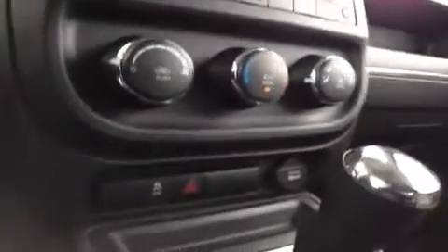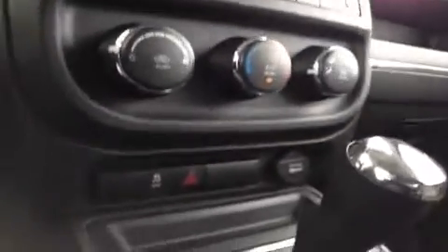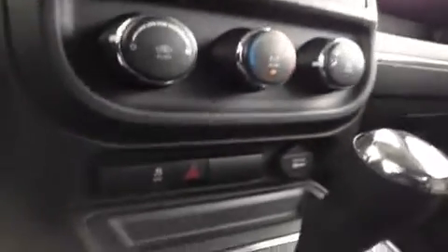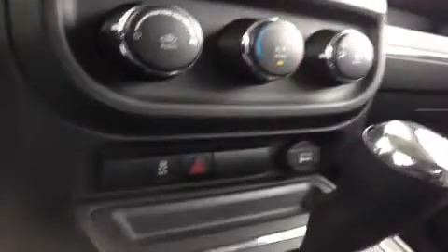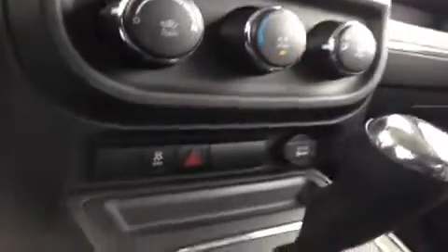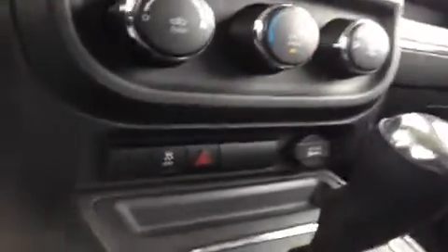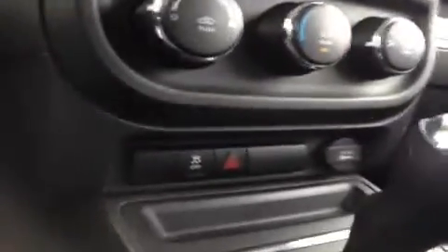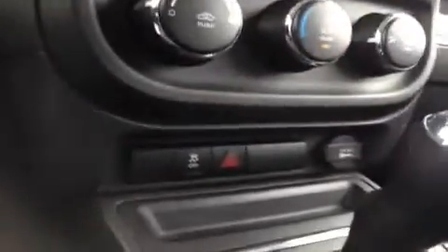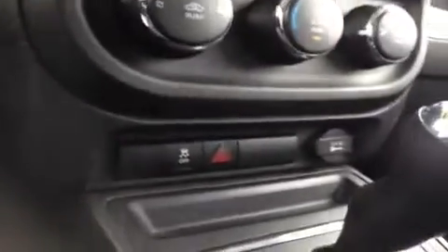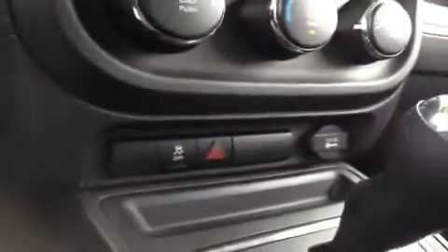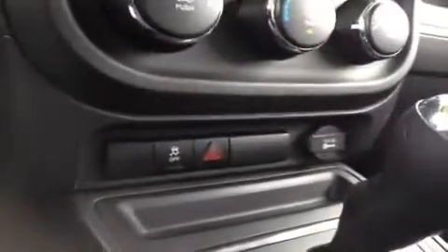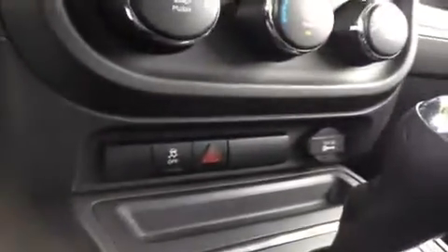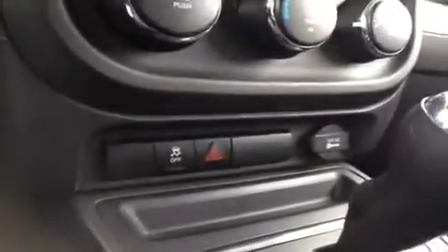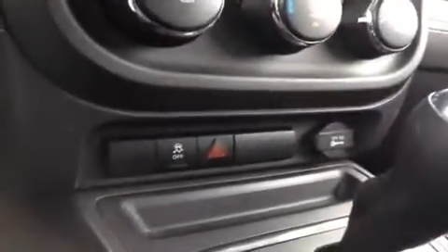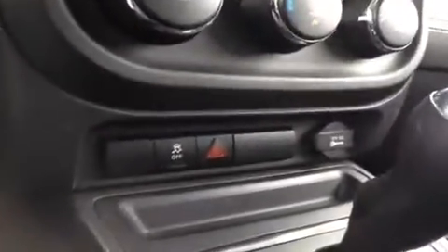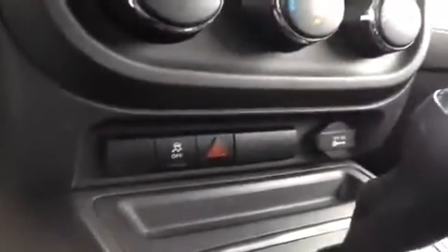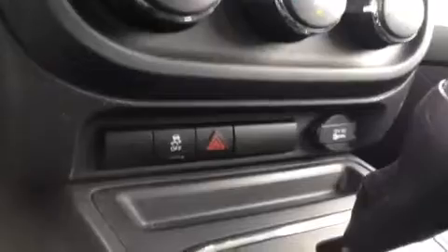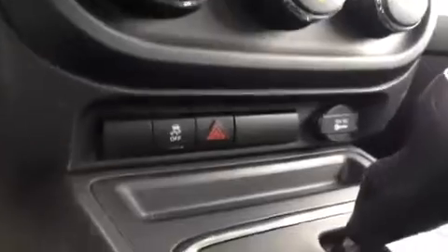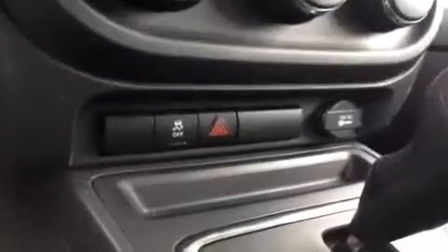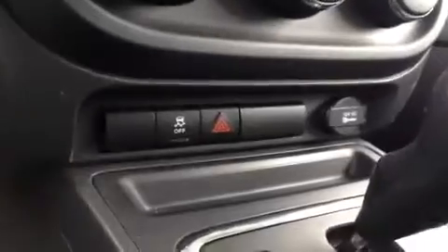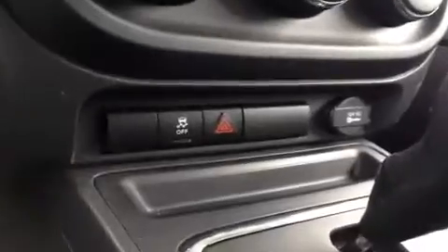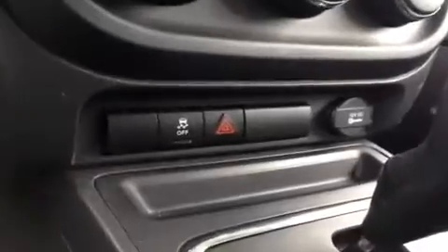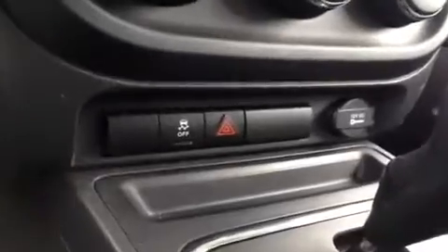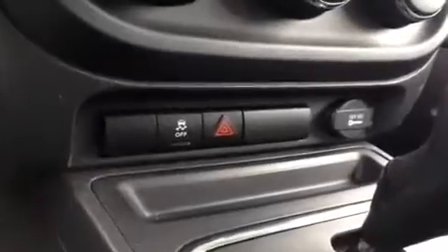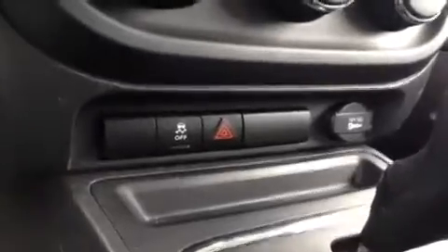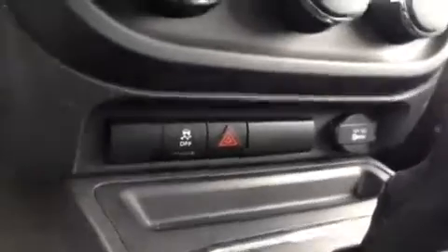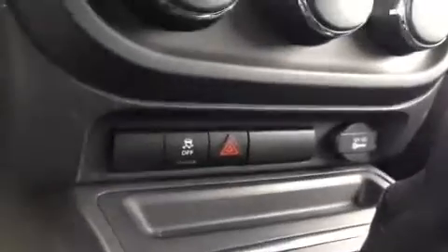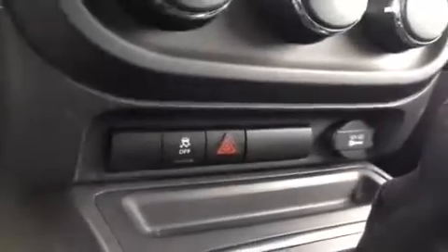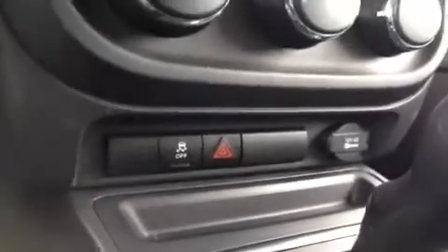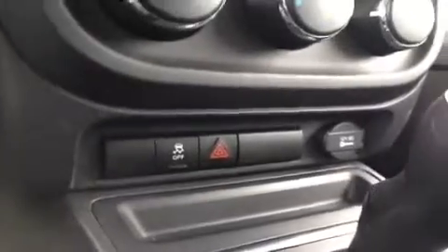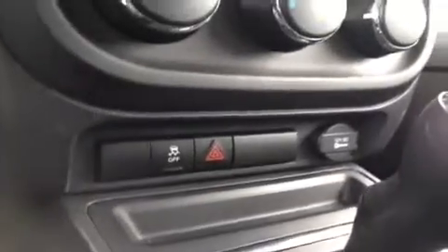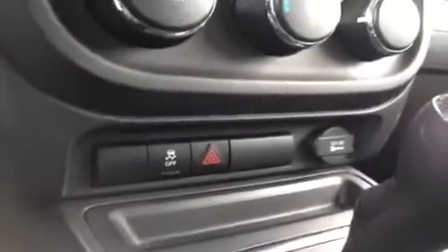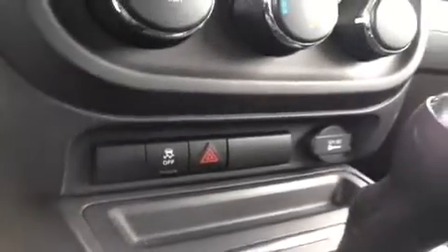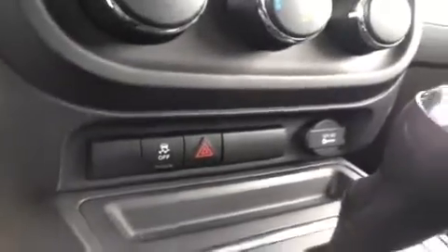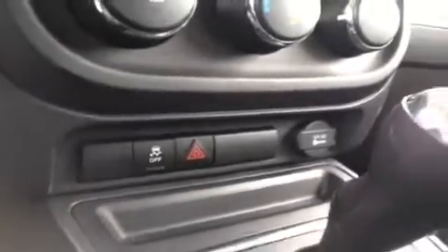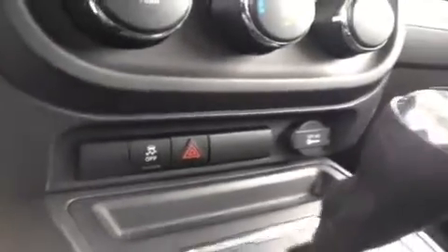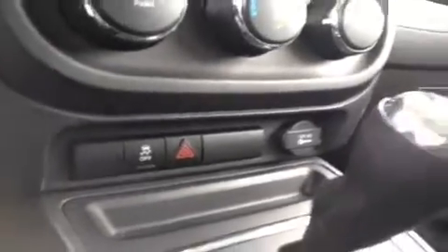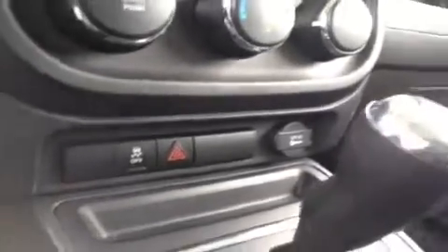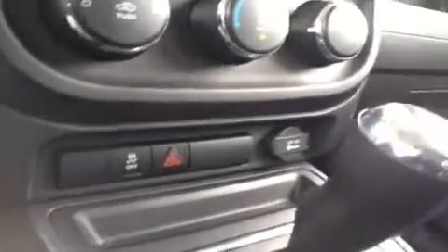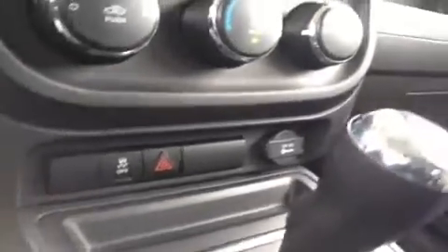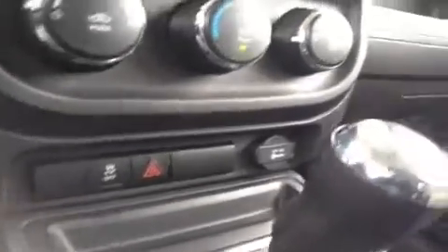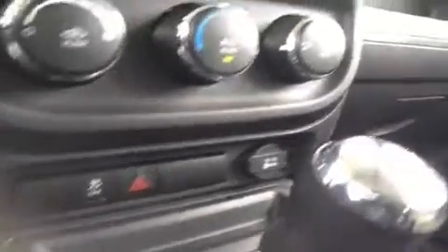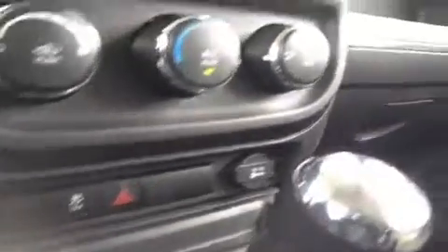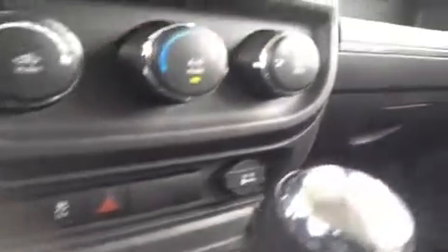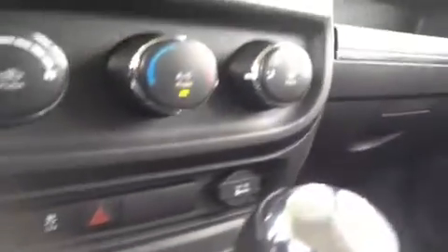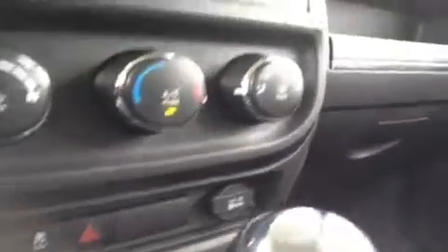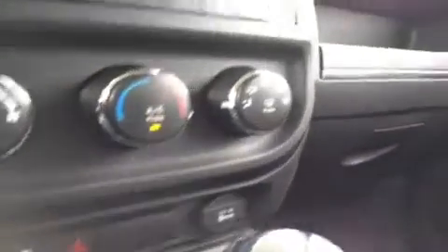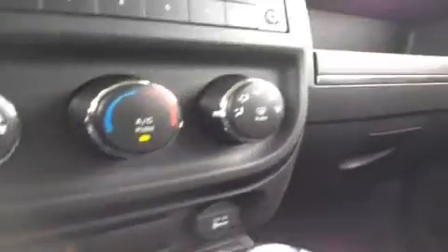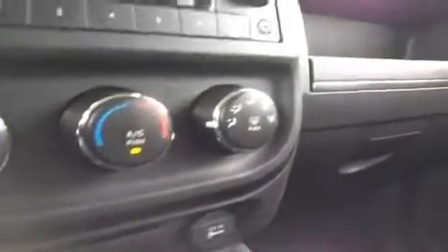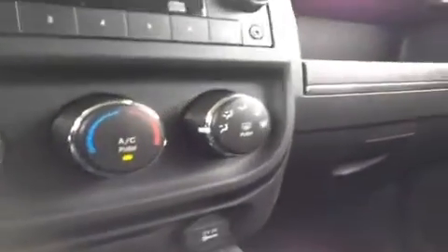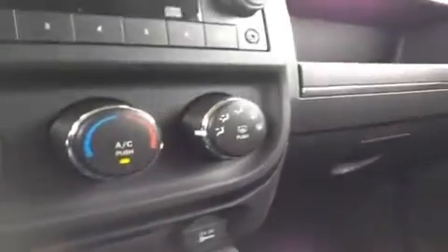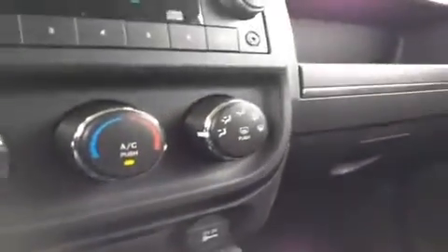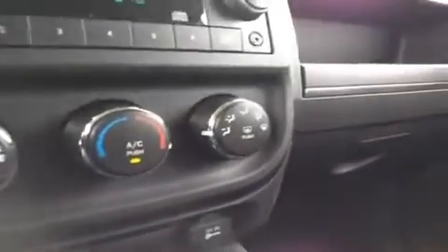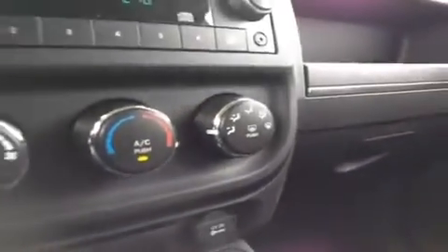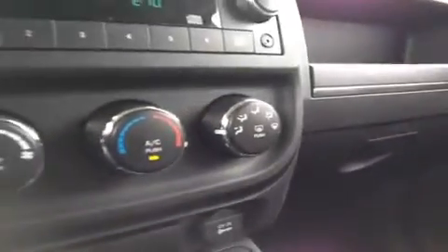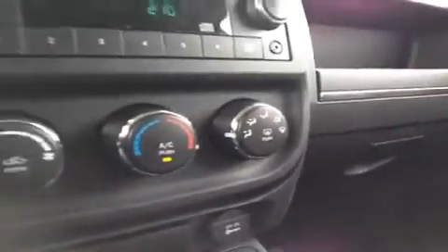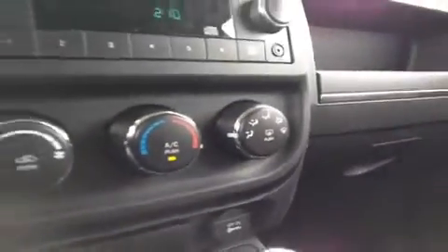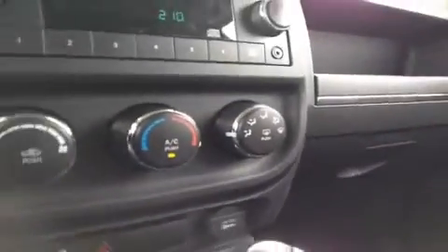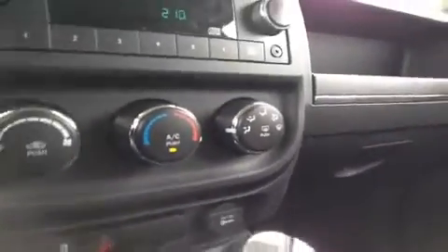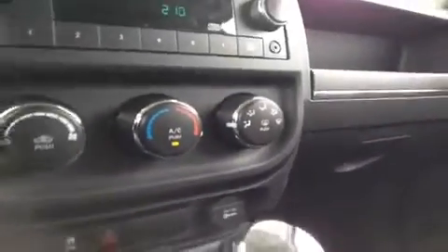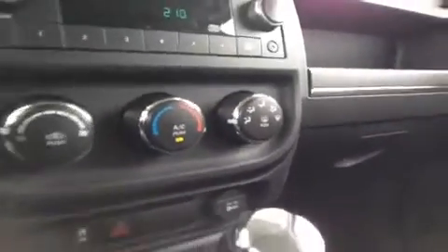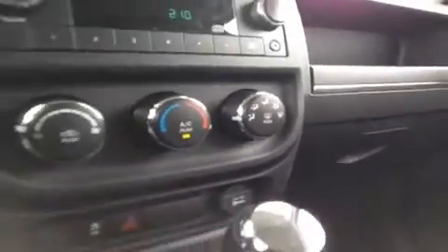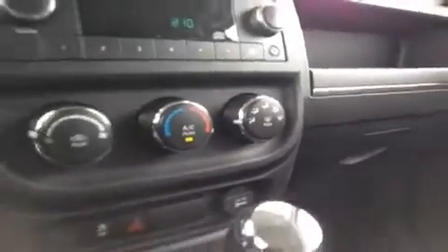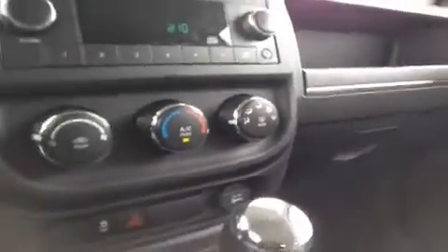We have AC and electronic stability control right here, which helps in any kind of weather. And a 12 volt power outlet to keep everything energized as you go.